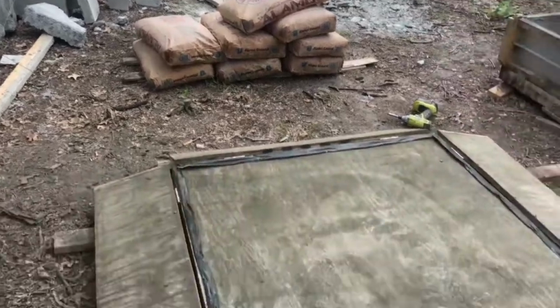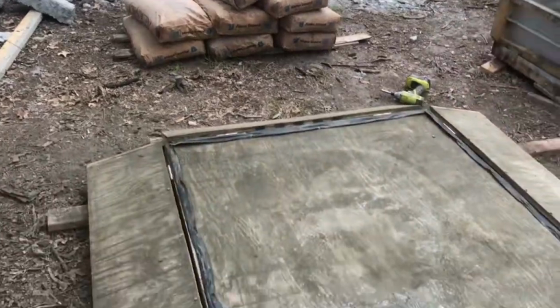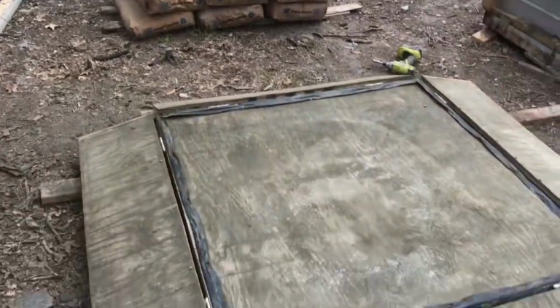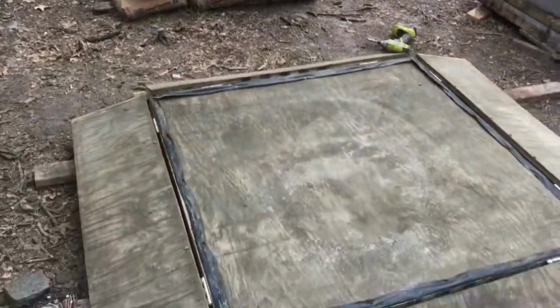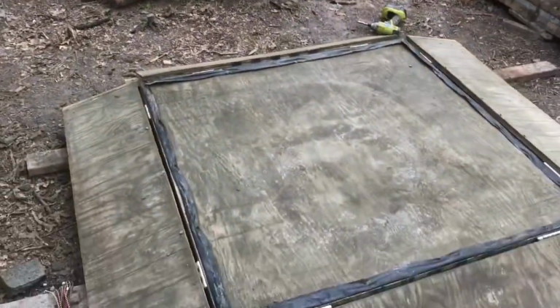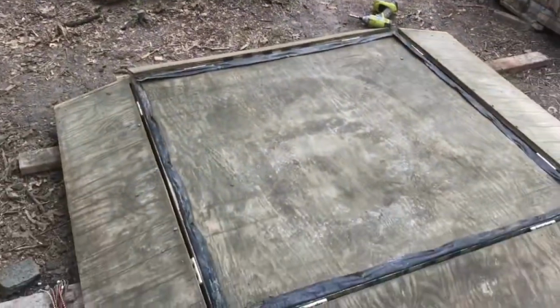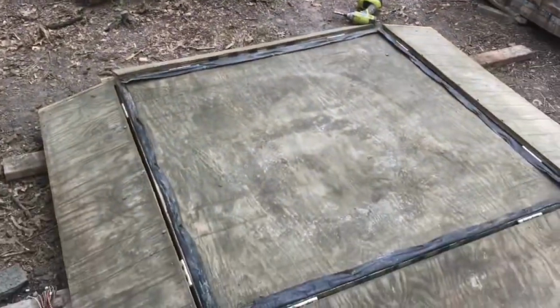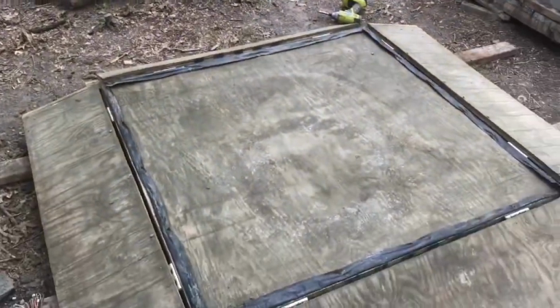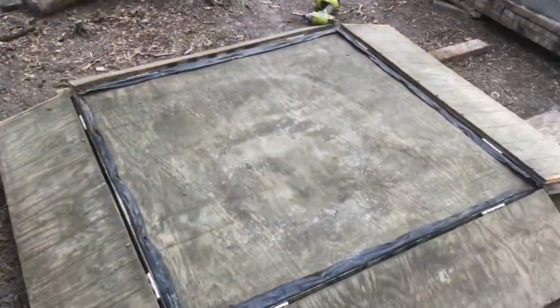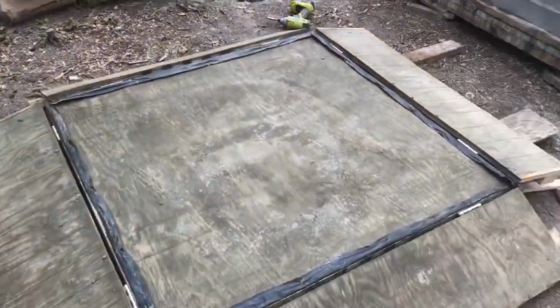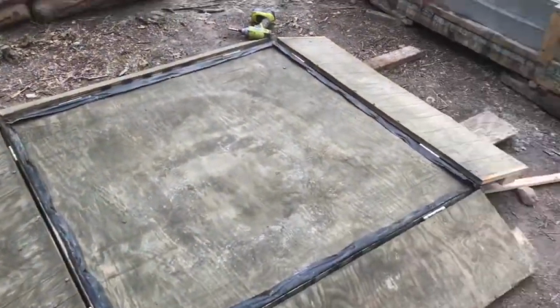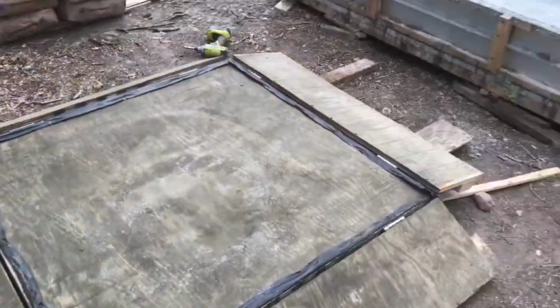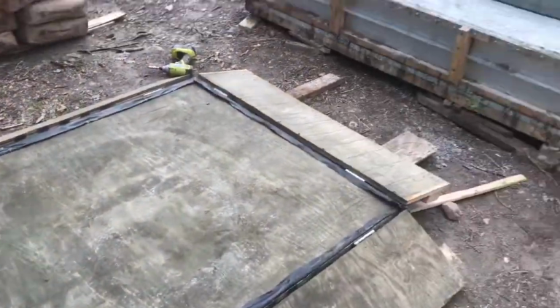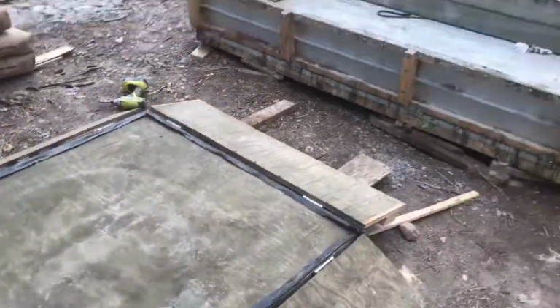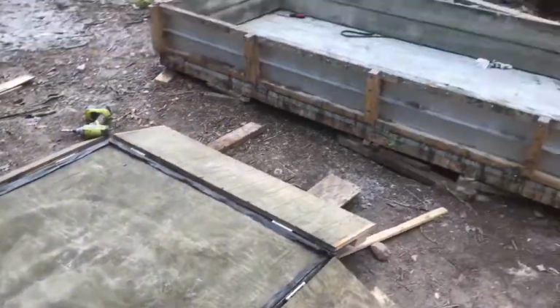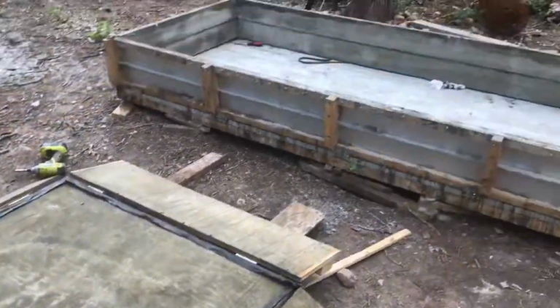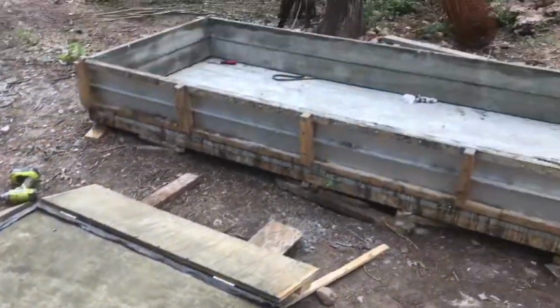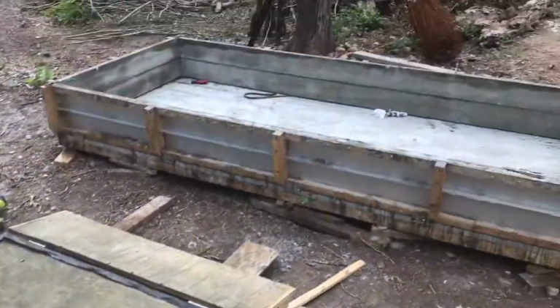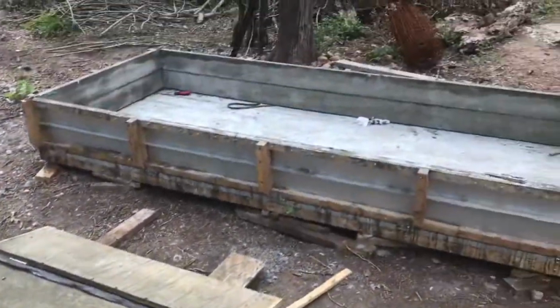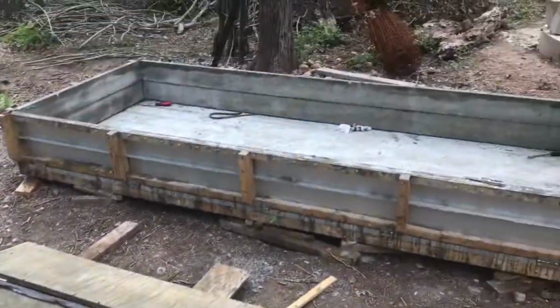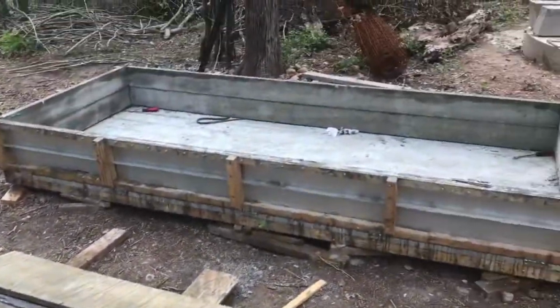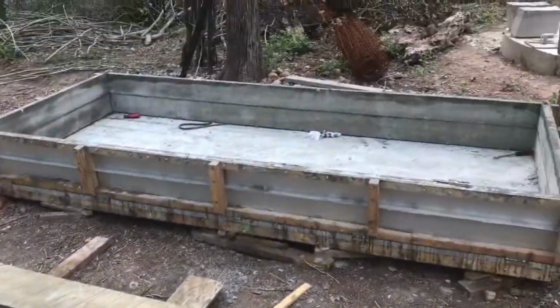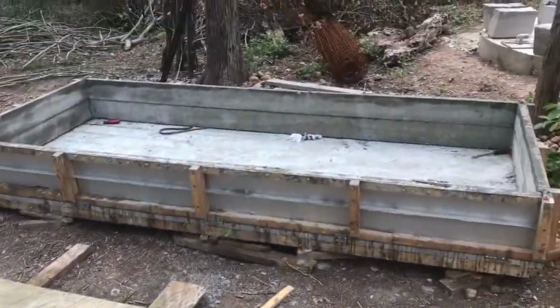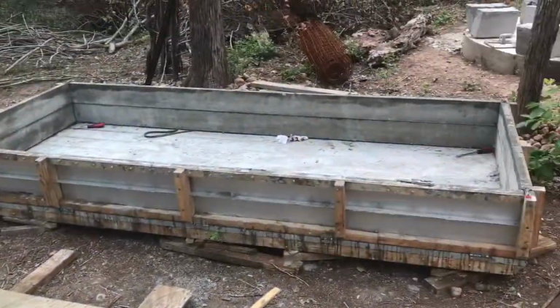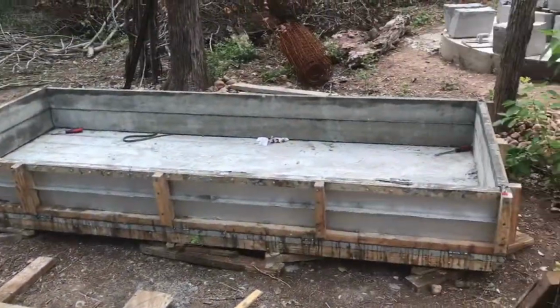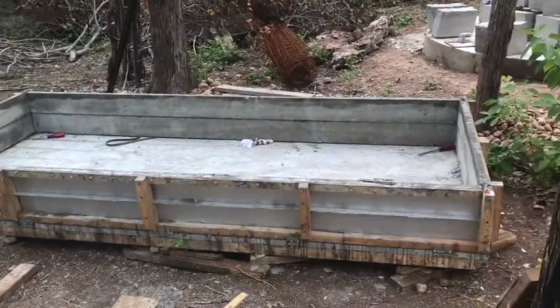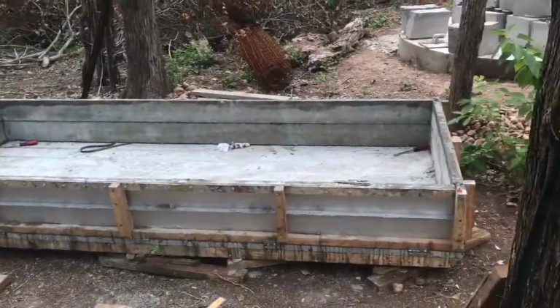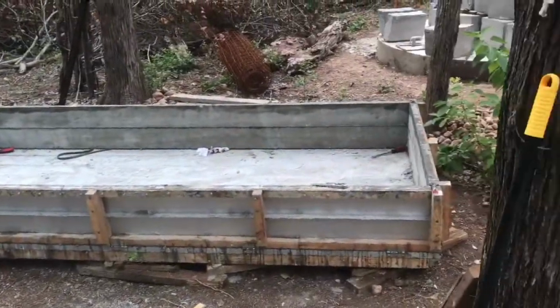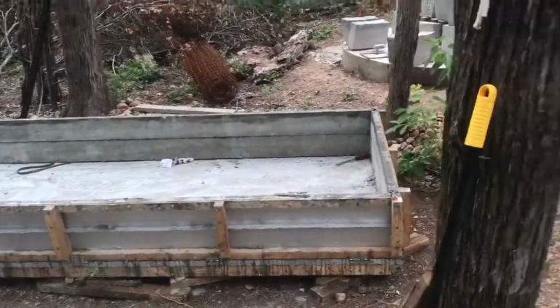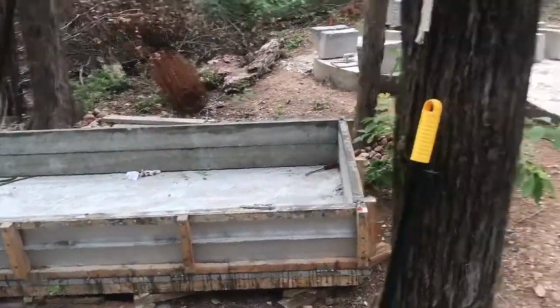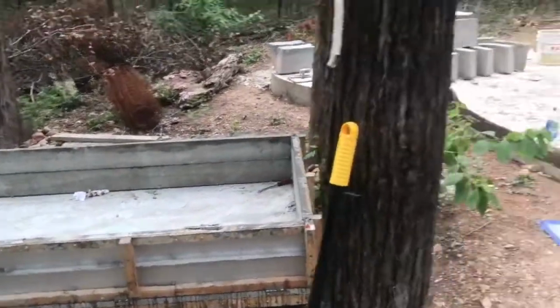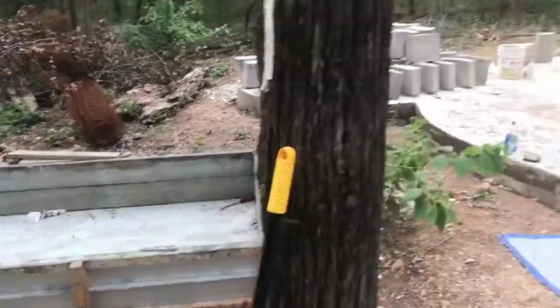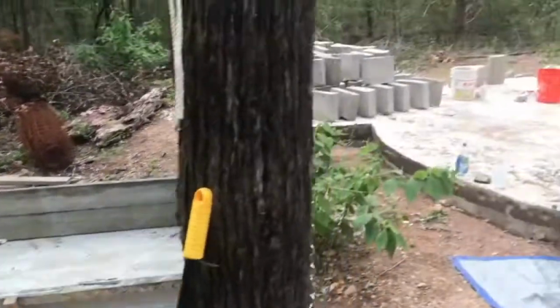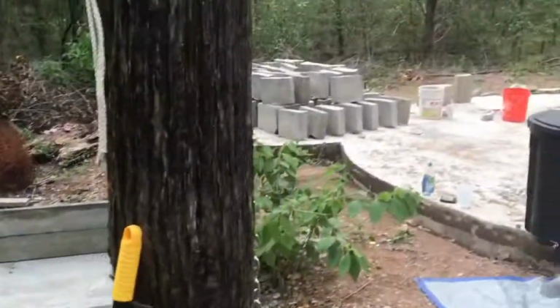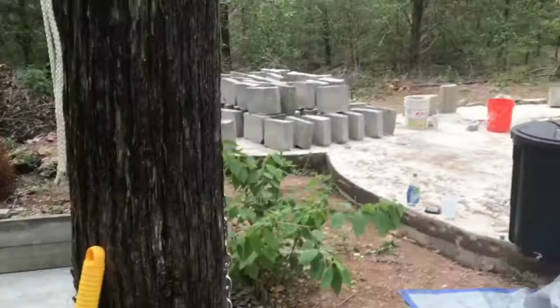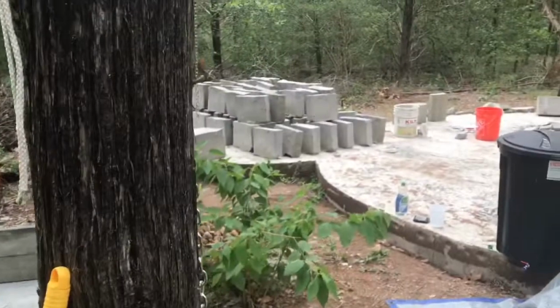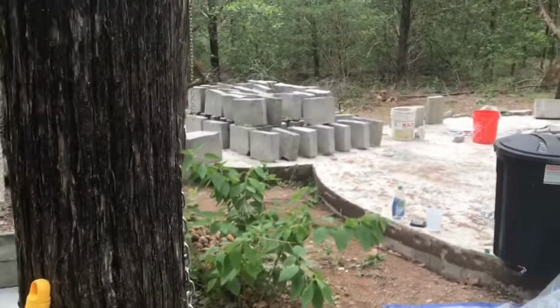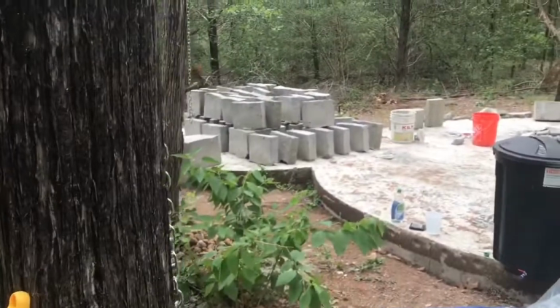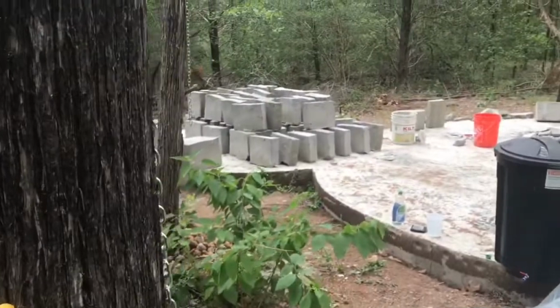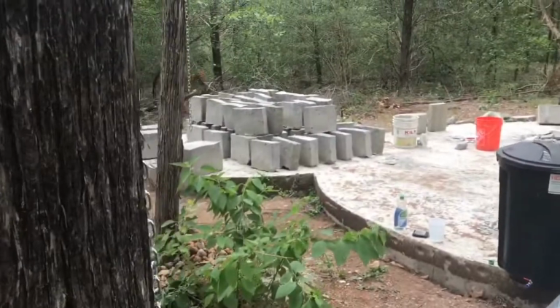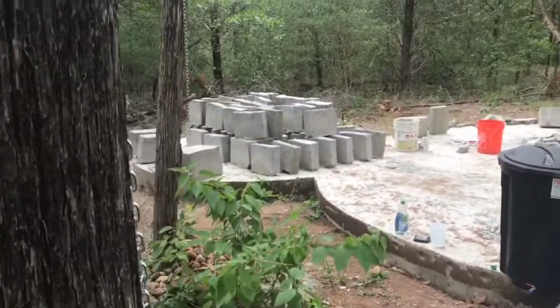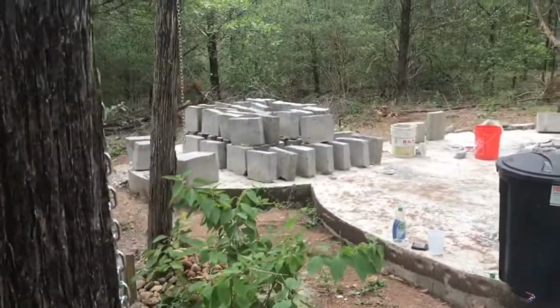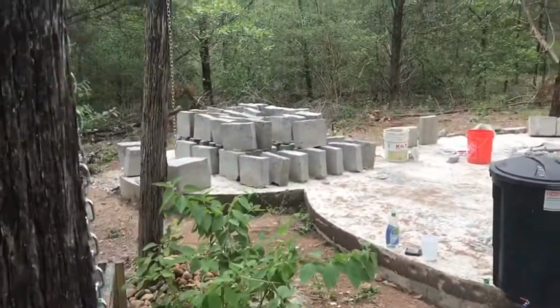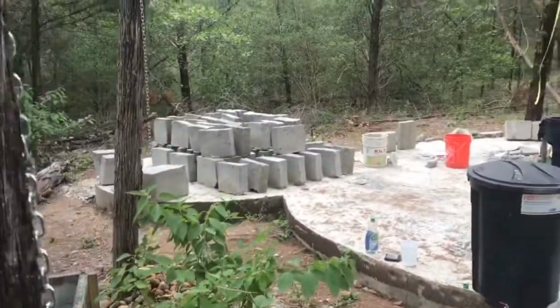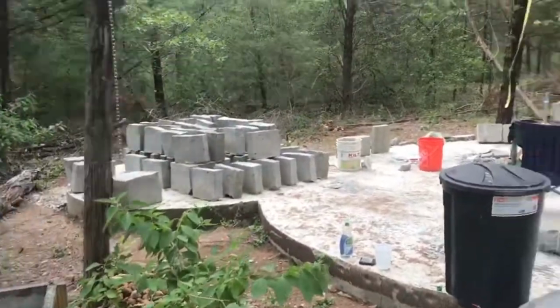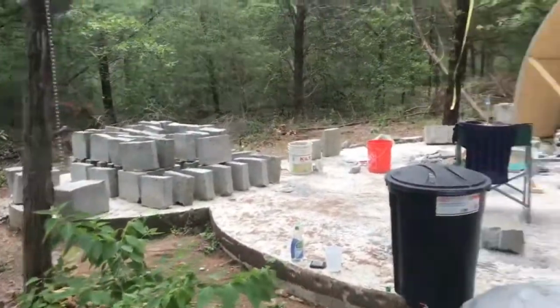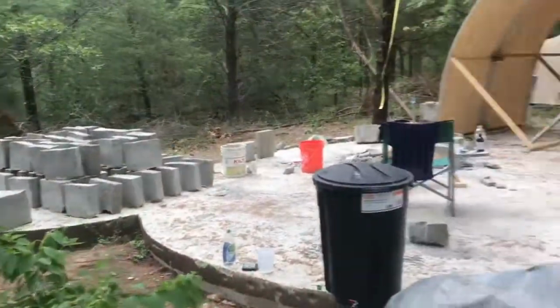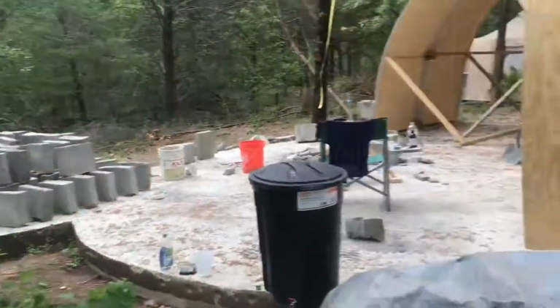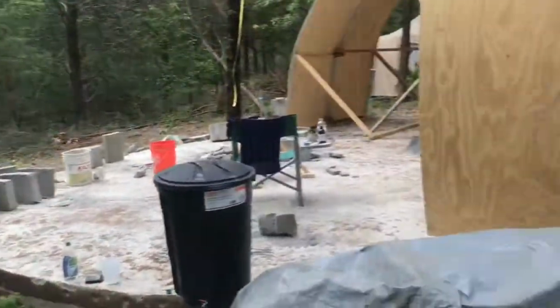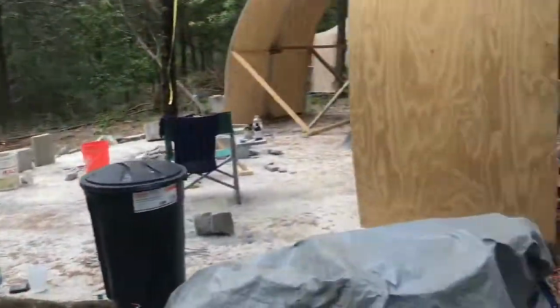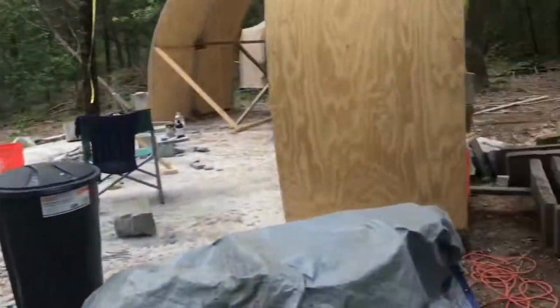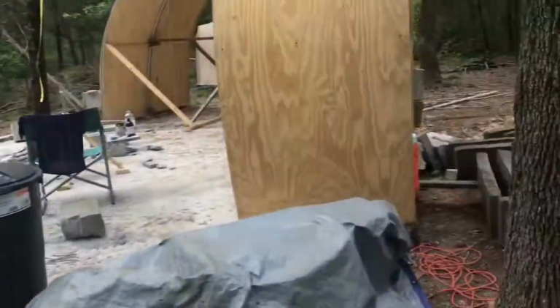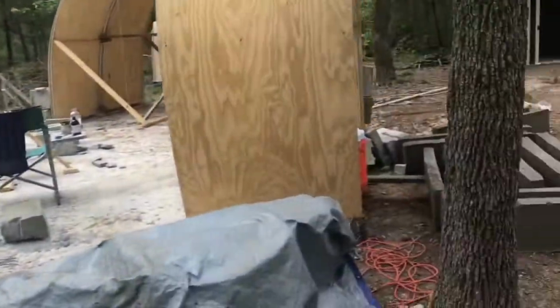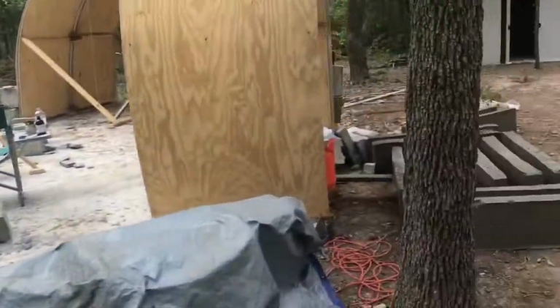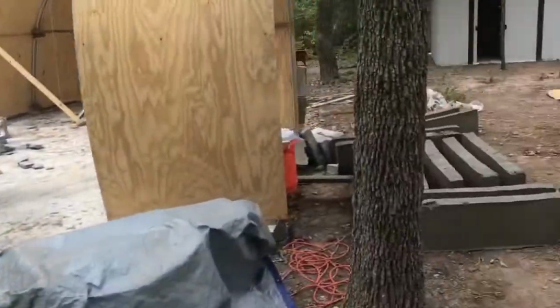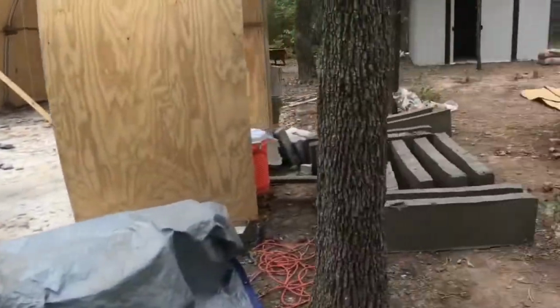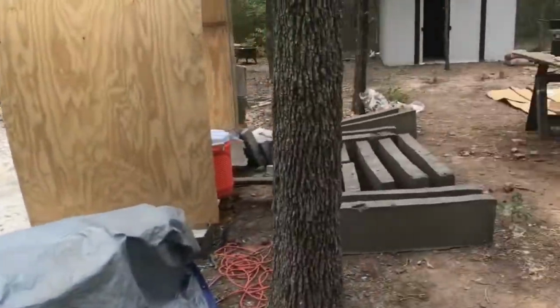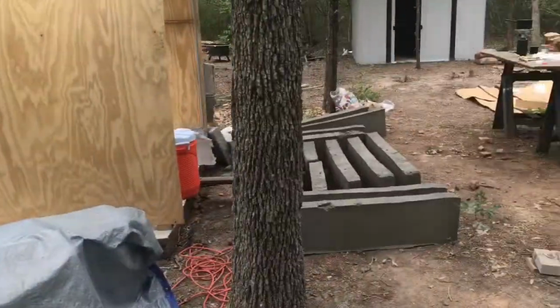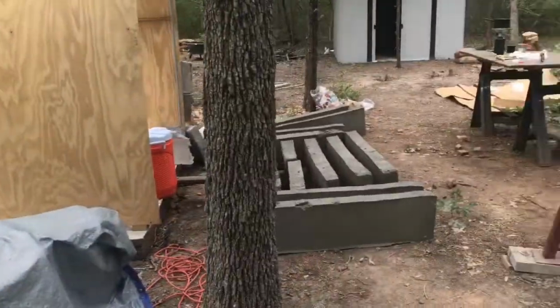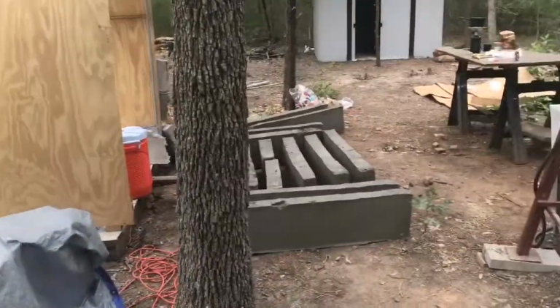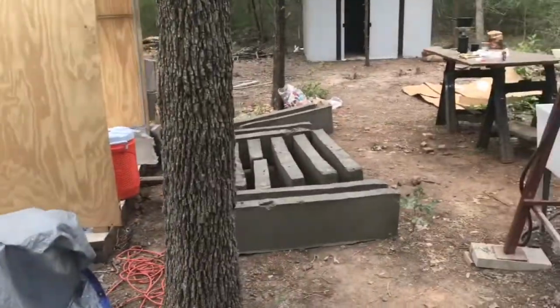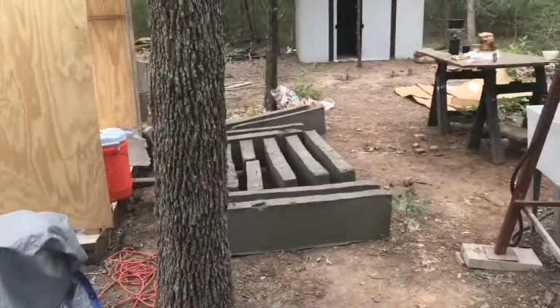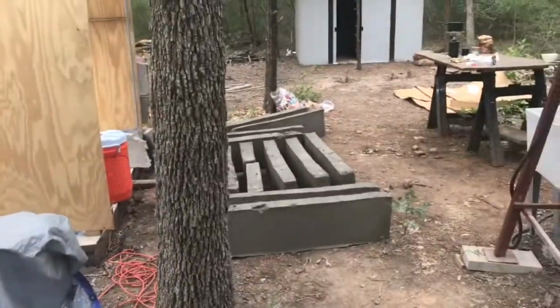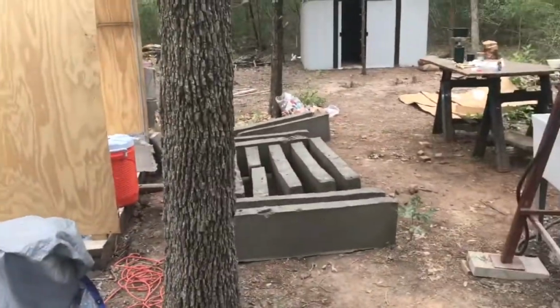This is the box I built, this is the one from Blanco. These are blocks from Blanco, and these are blocks from my box.